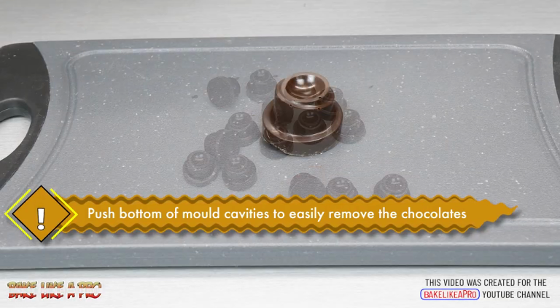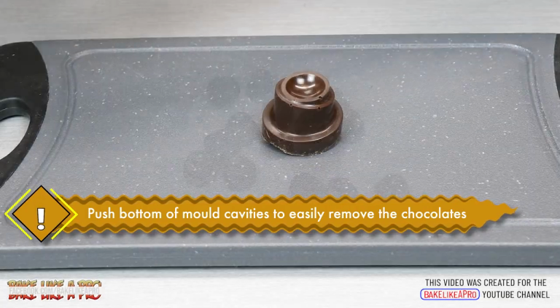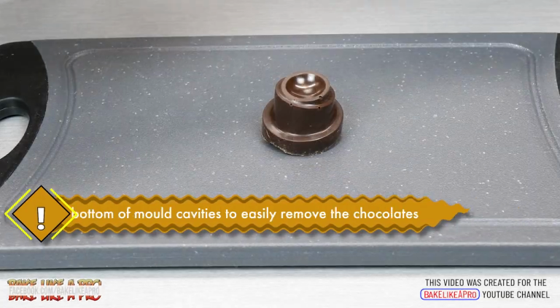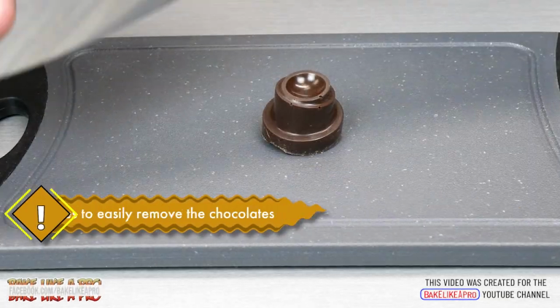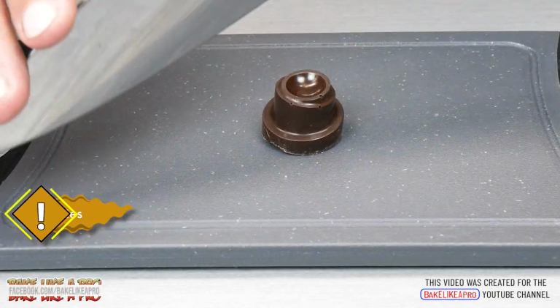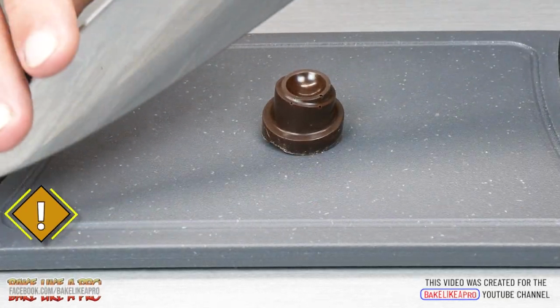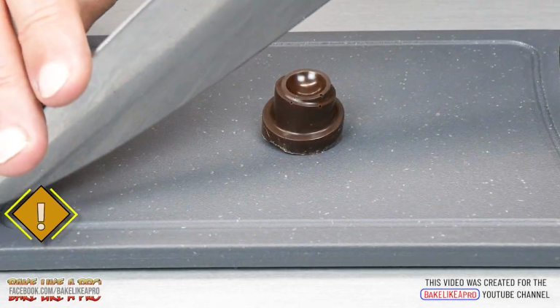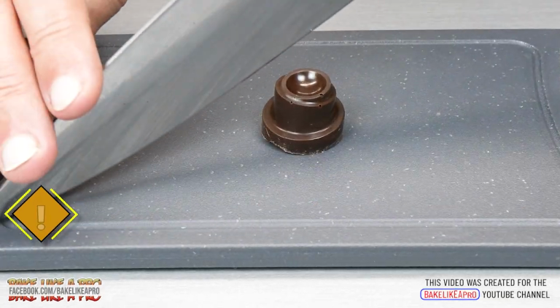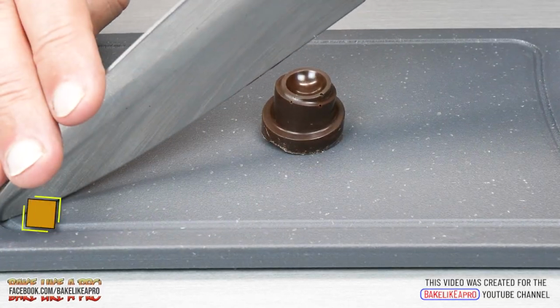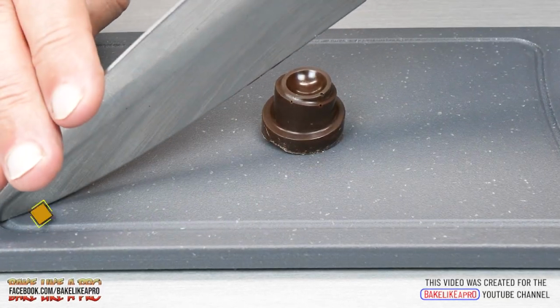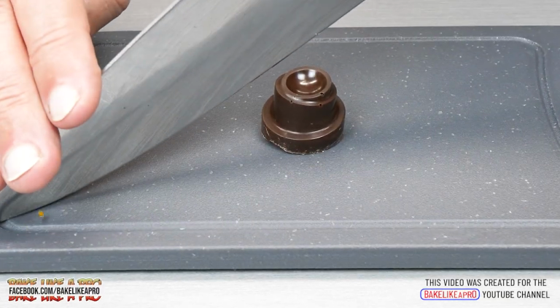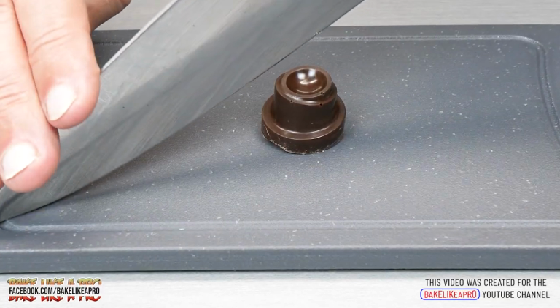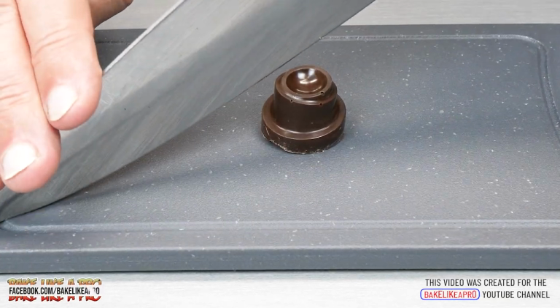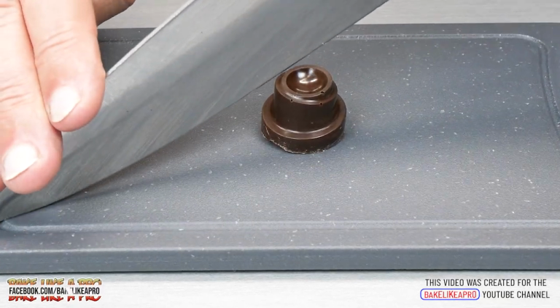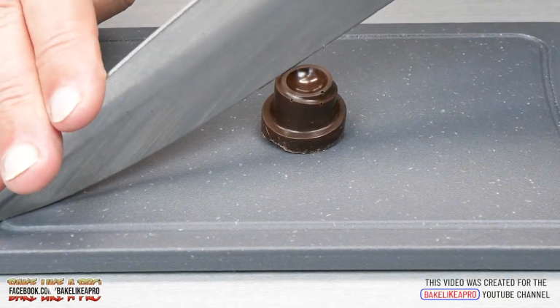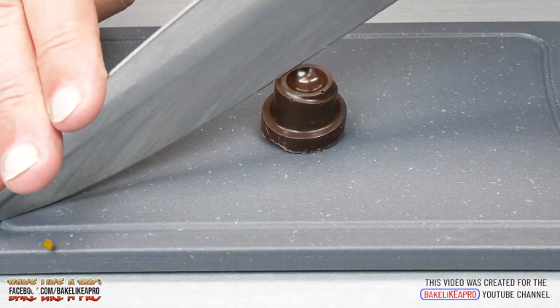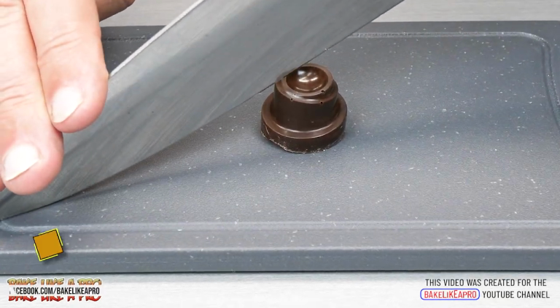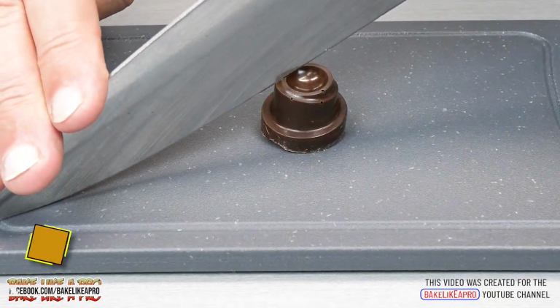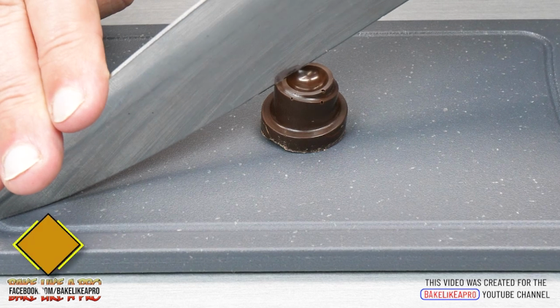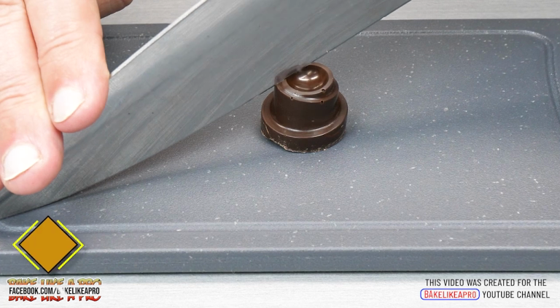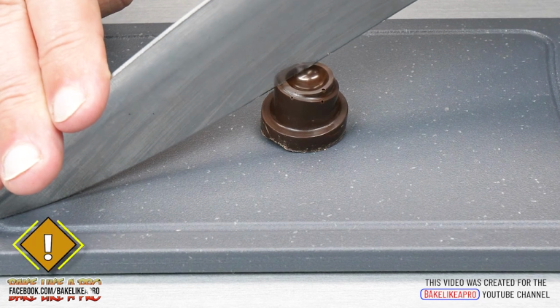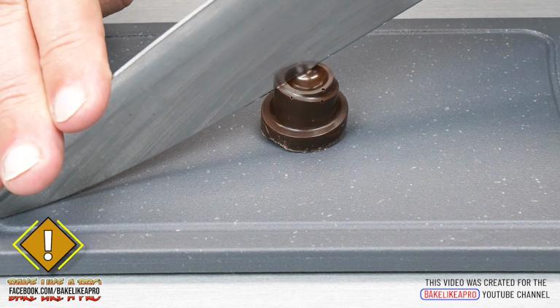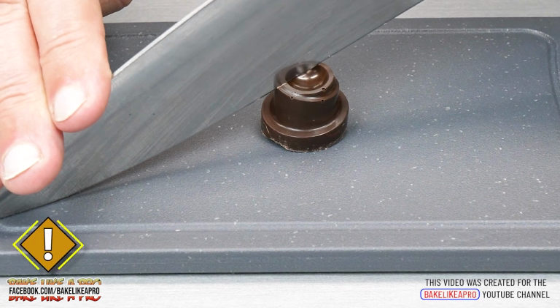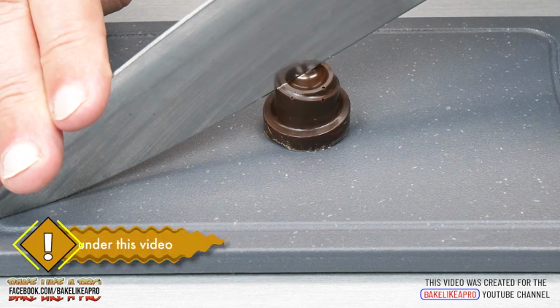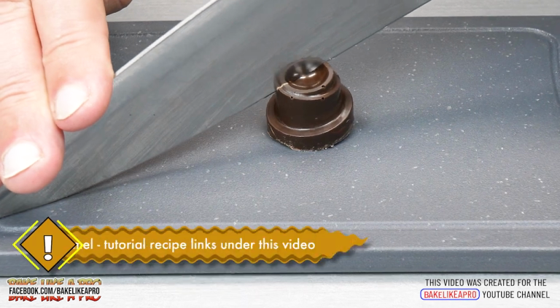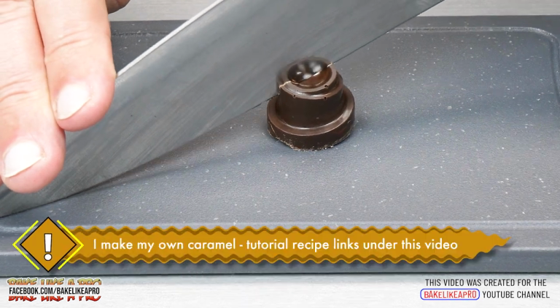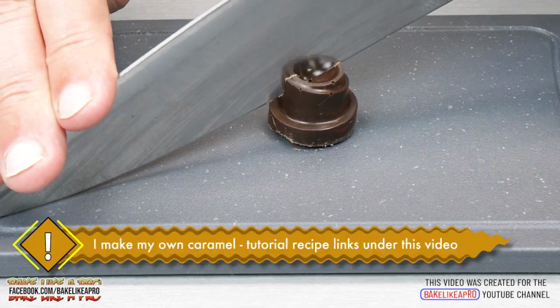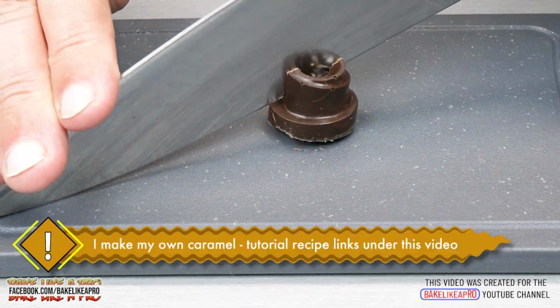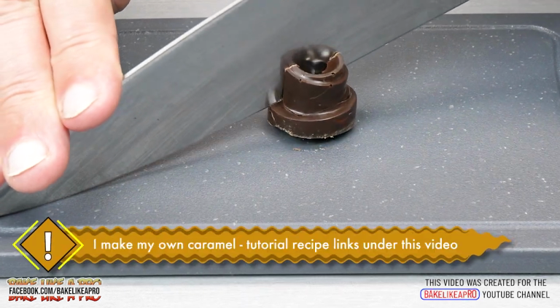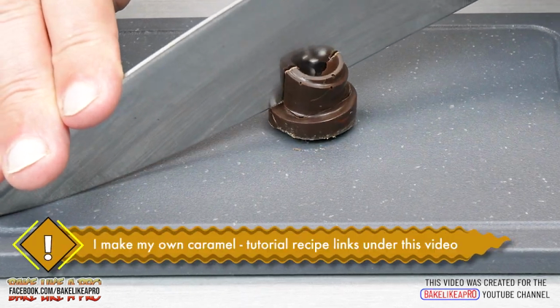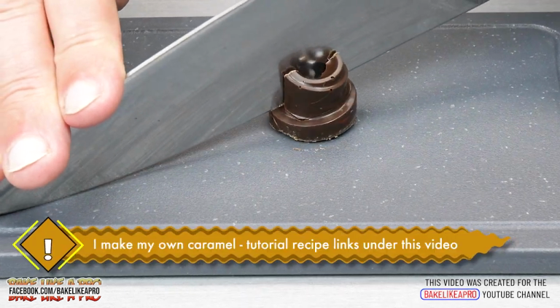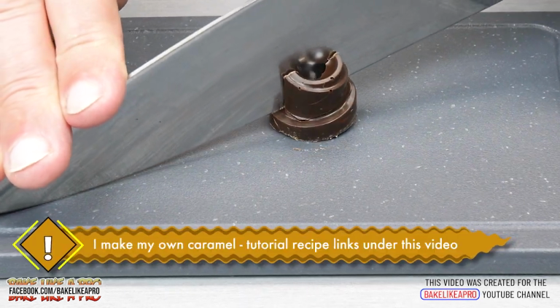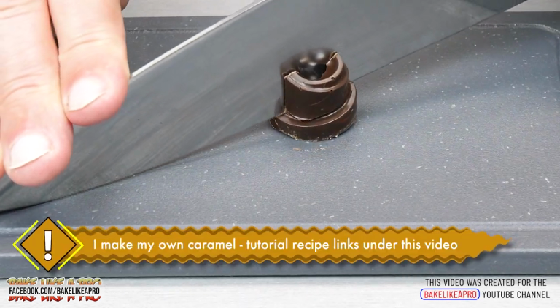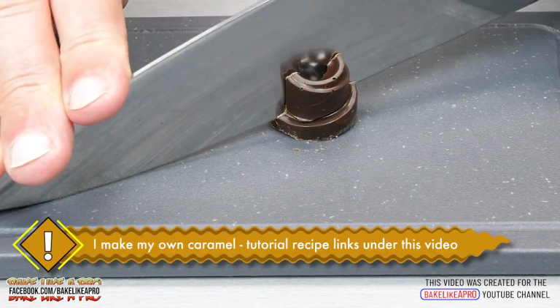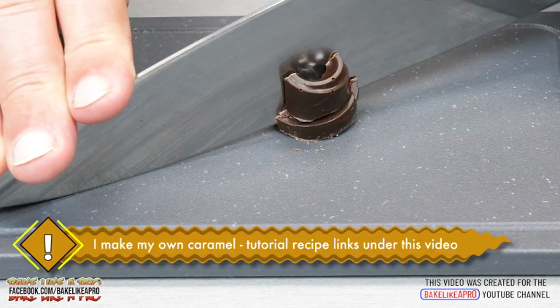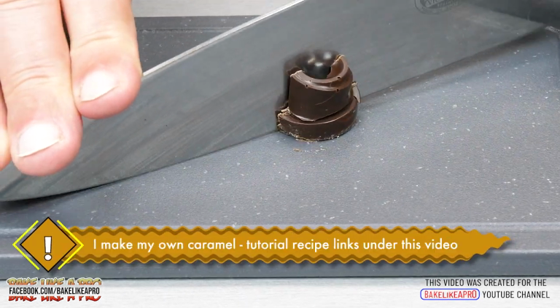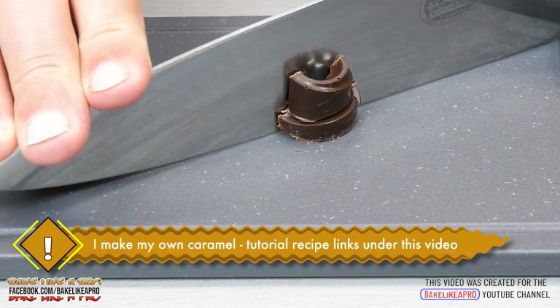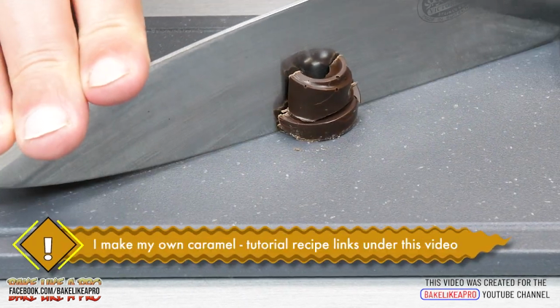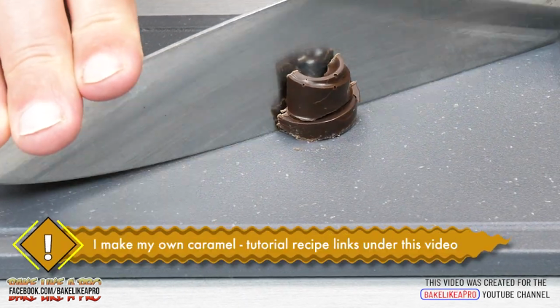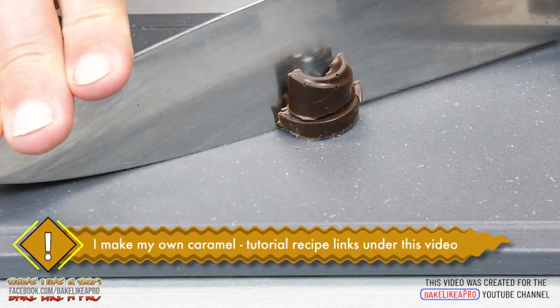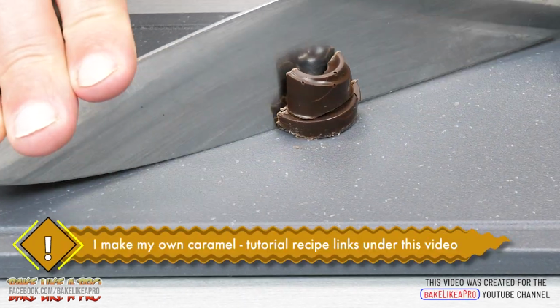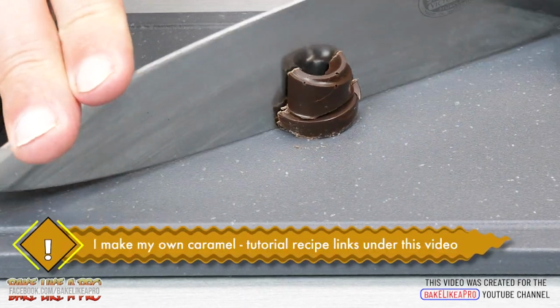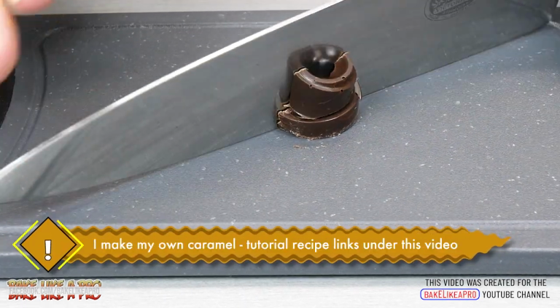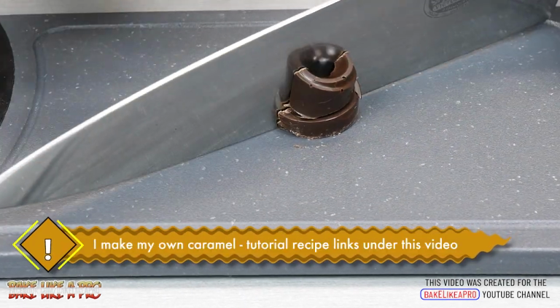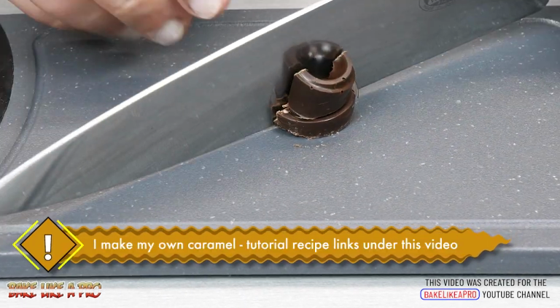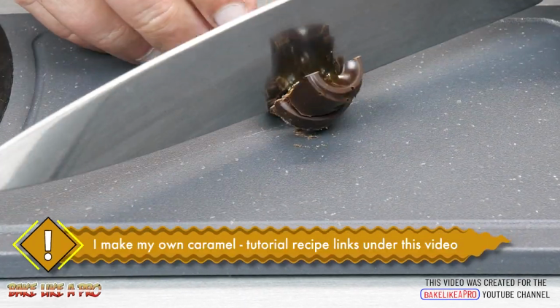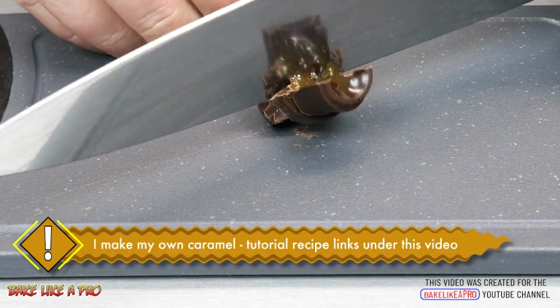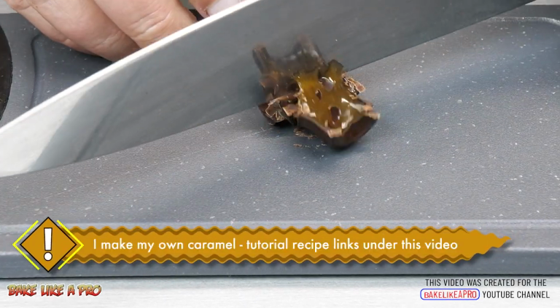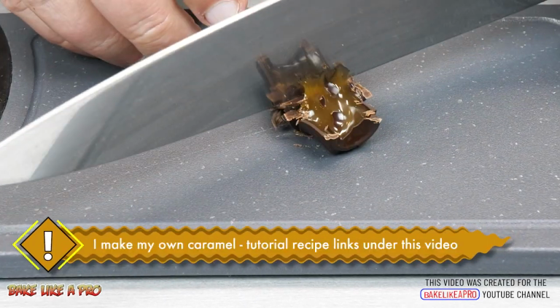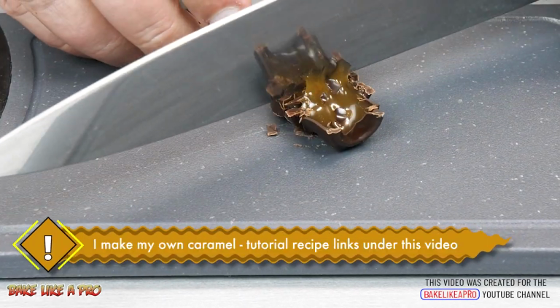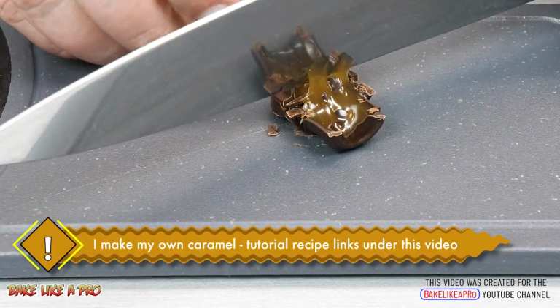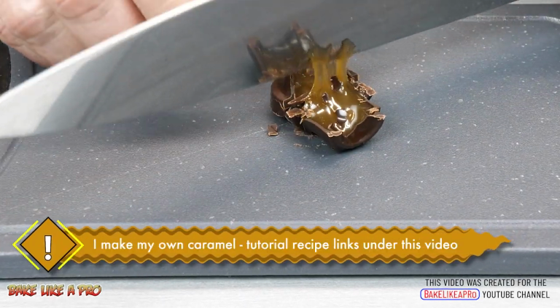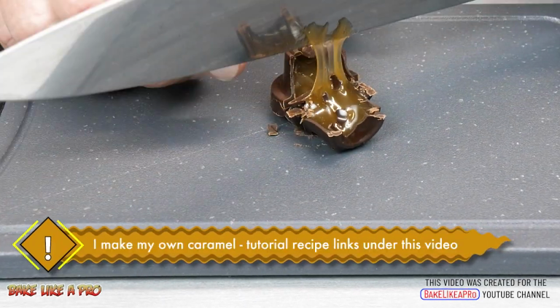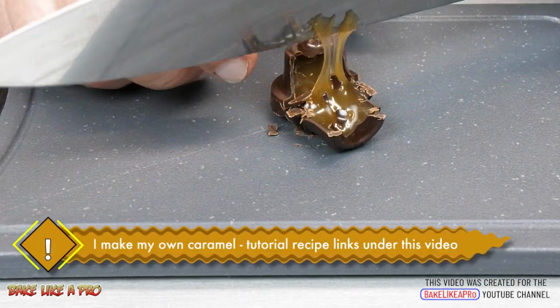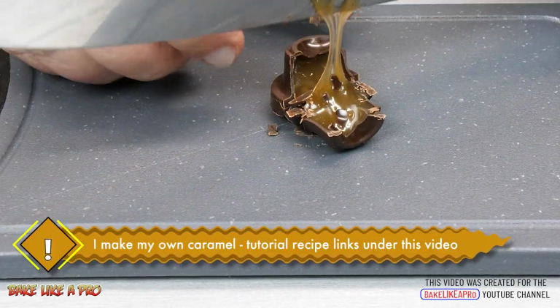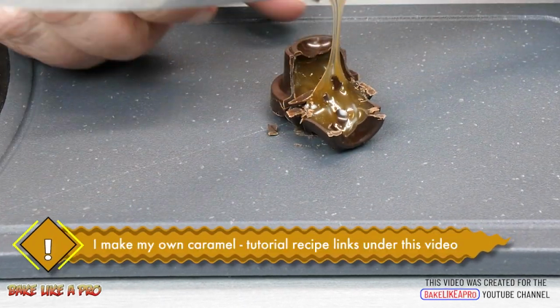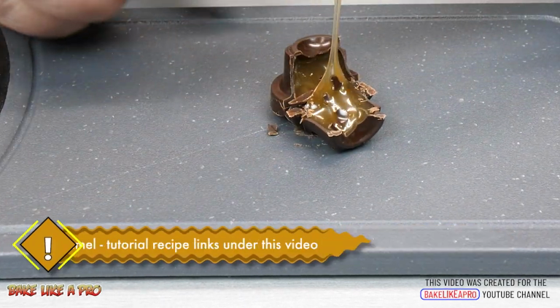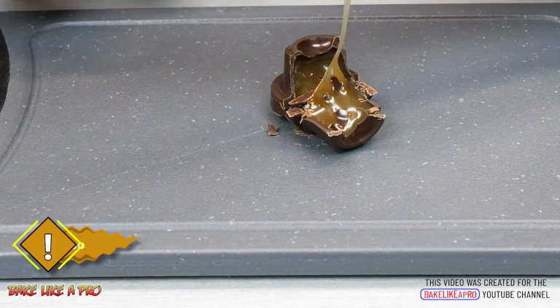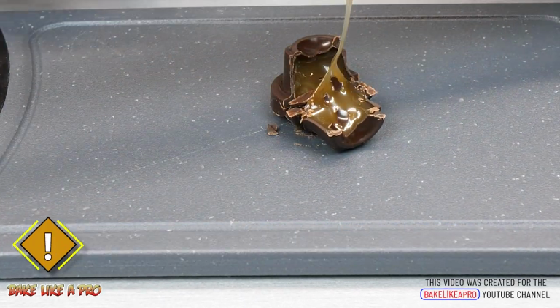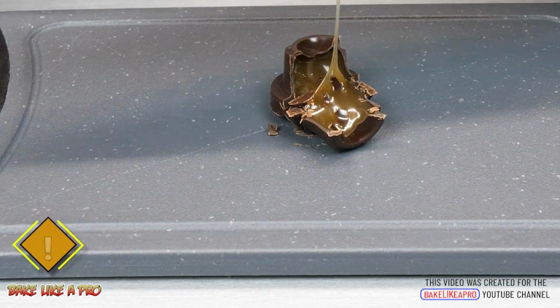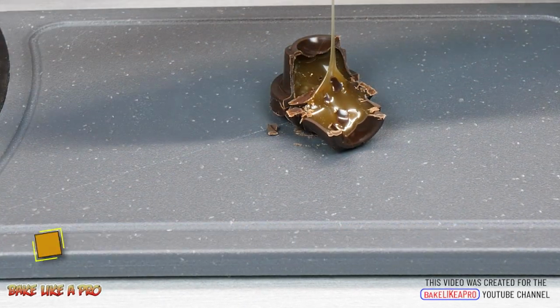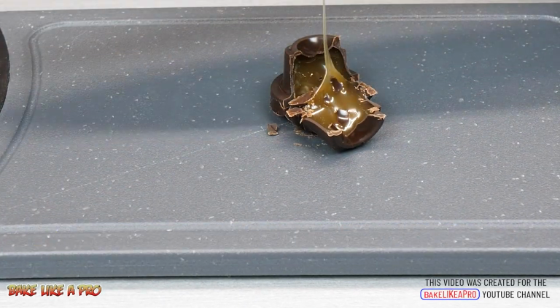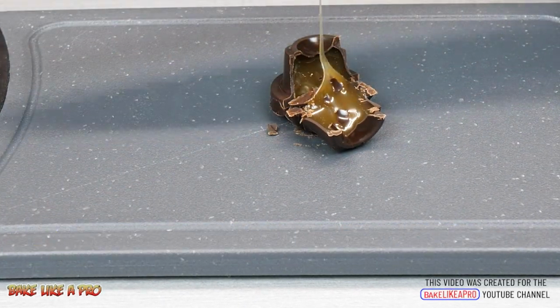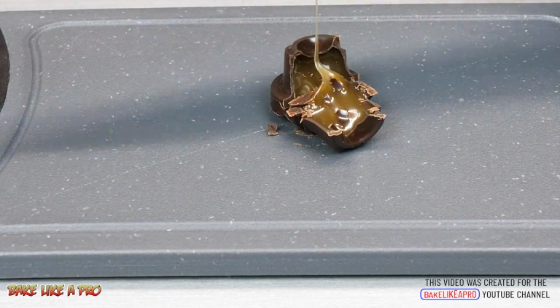For our last step we'll cut into the chocolate and you can see the nice thin shell and also that delicious homemade caramel. So that's it for today's really fast video.